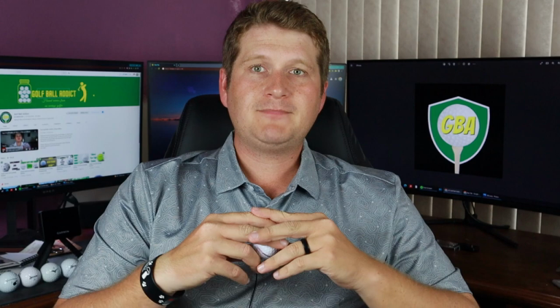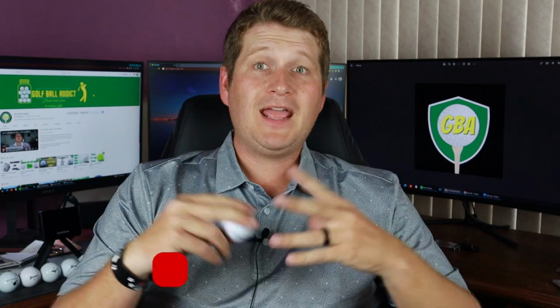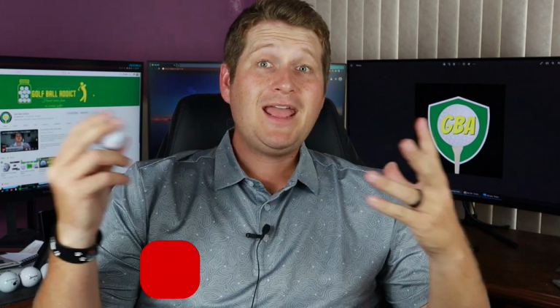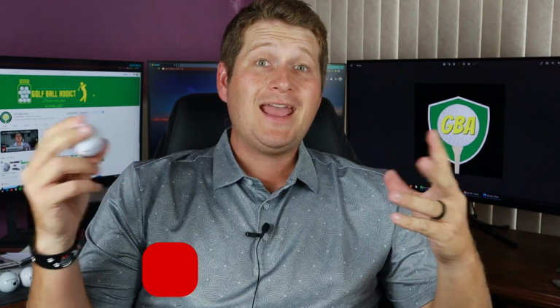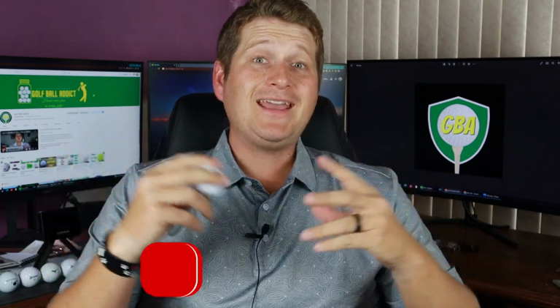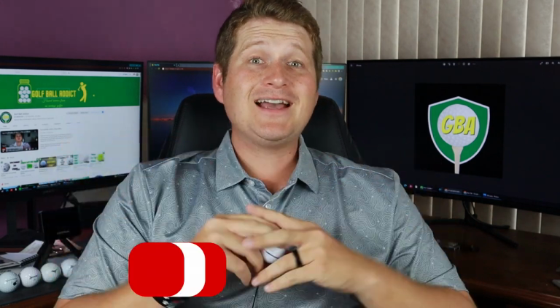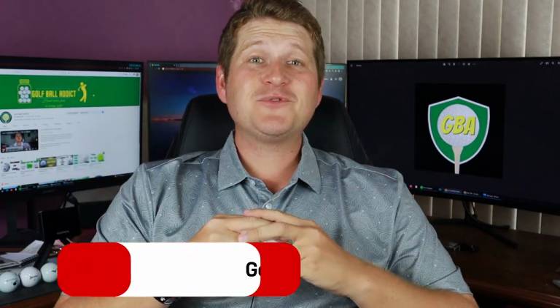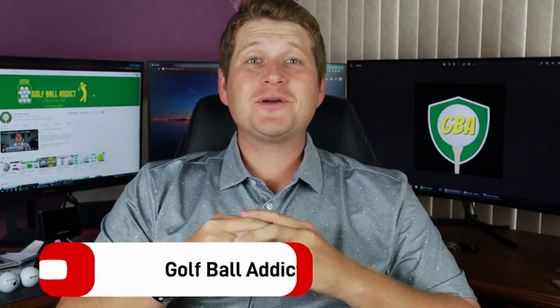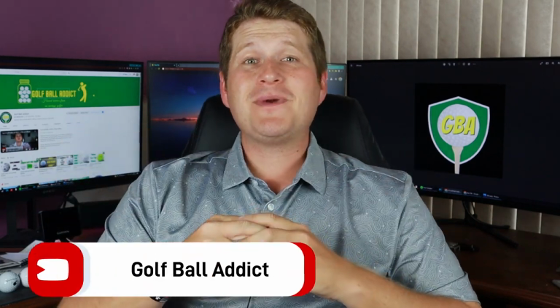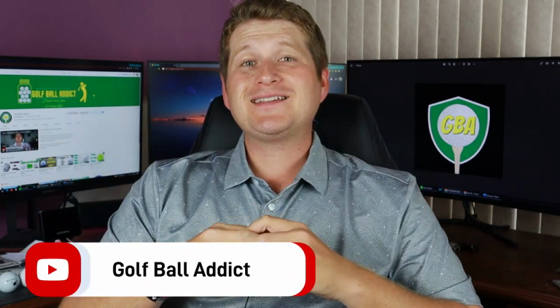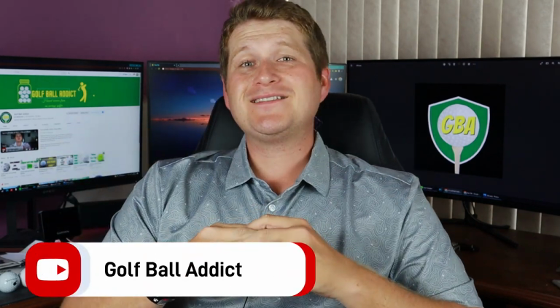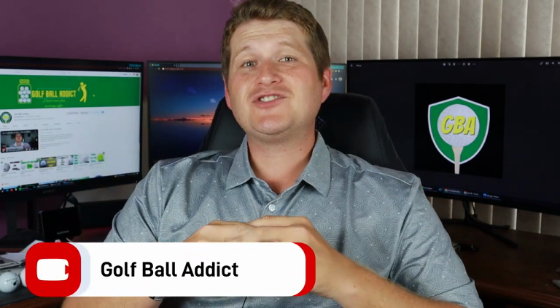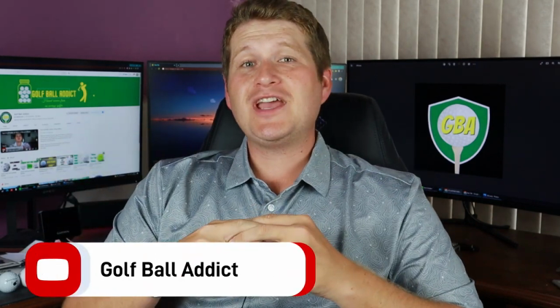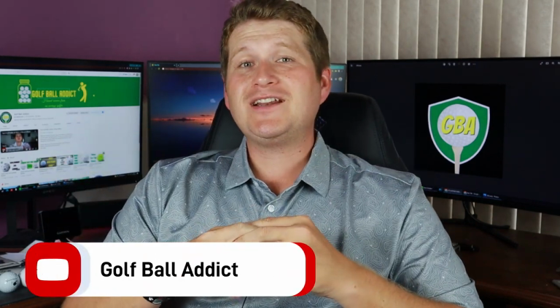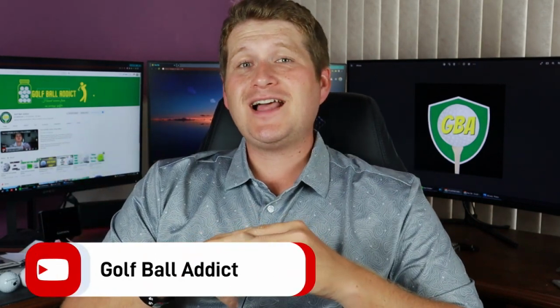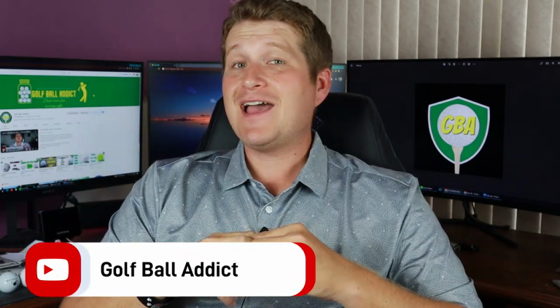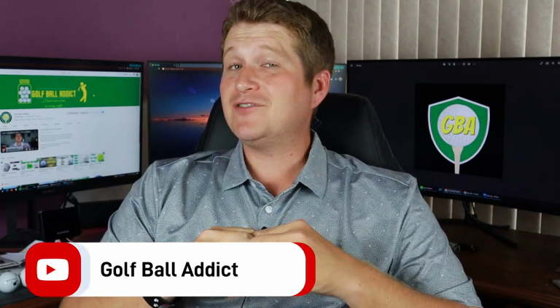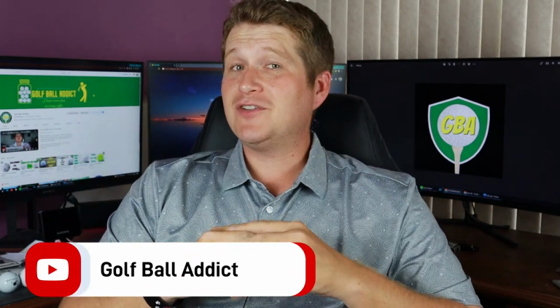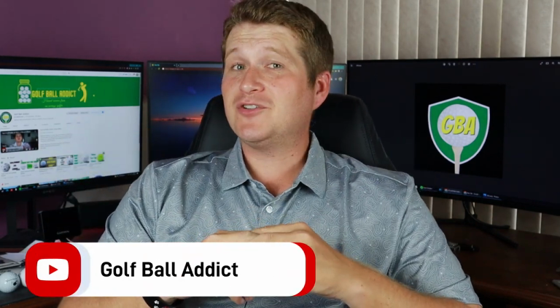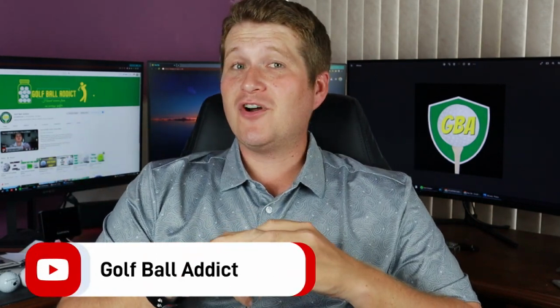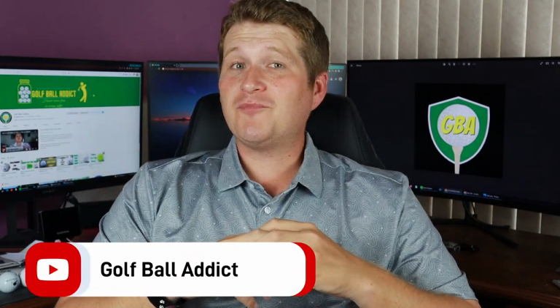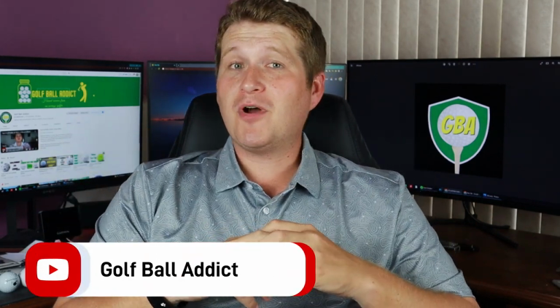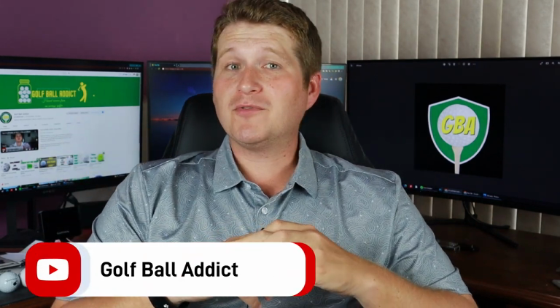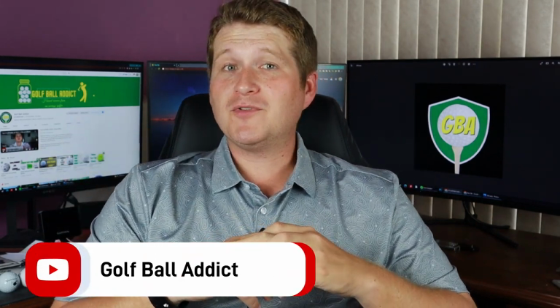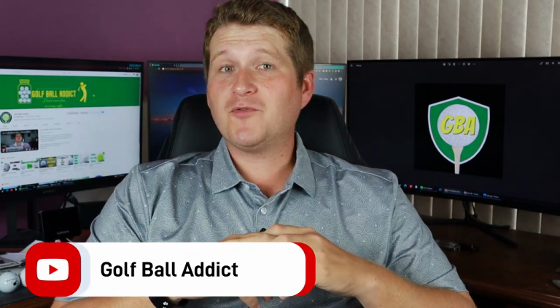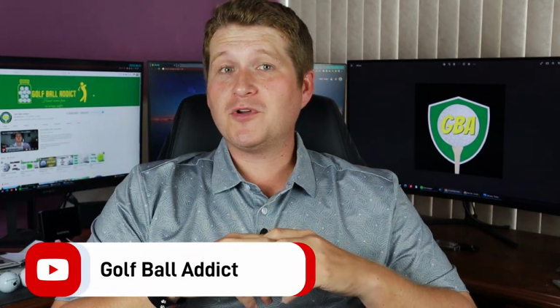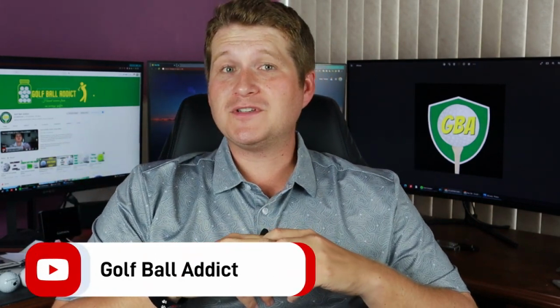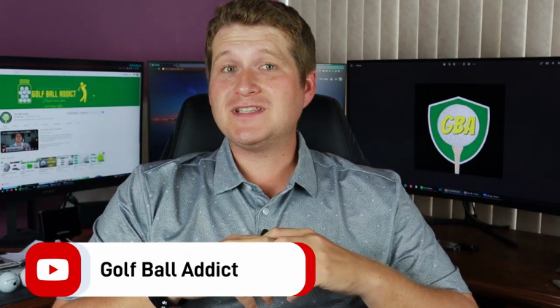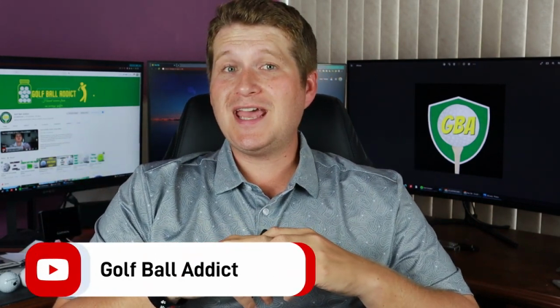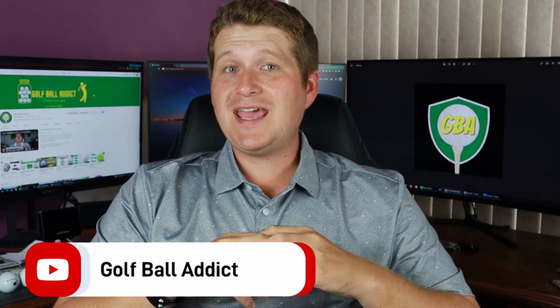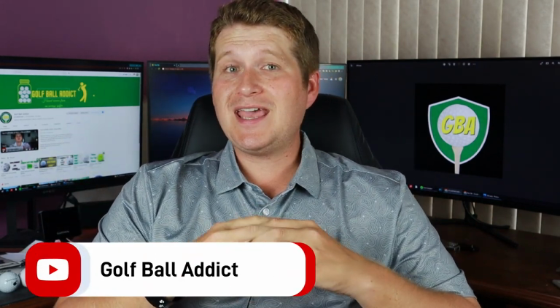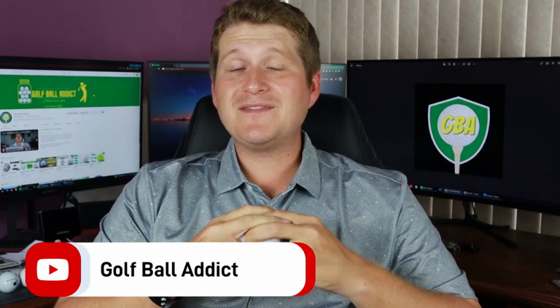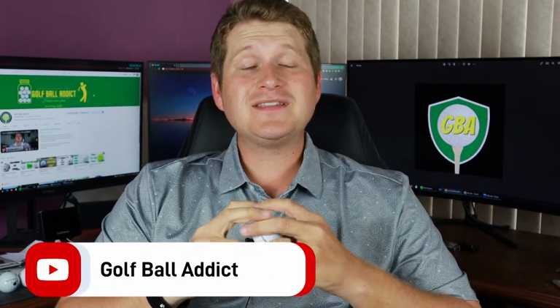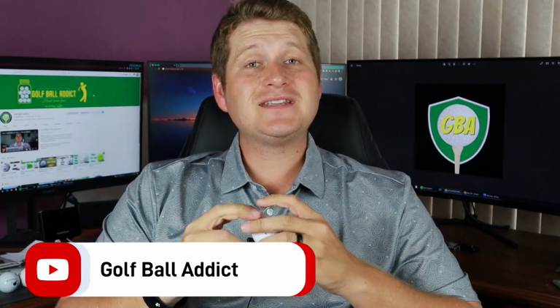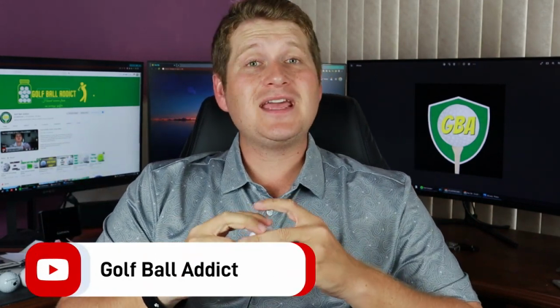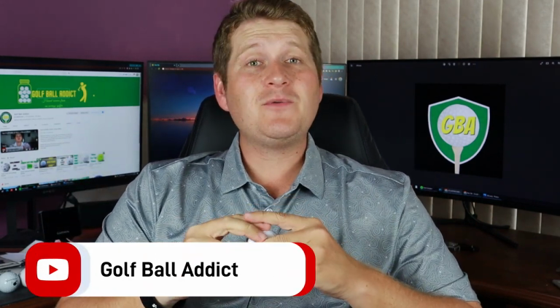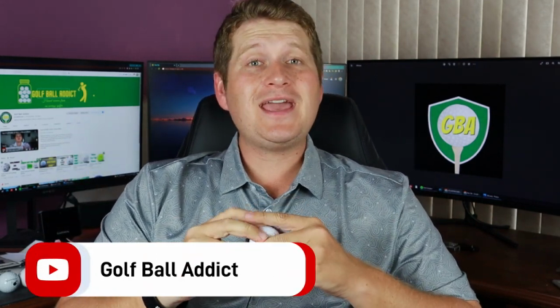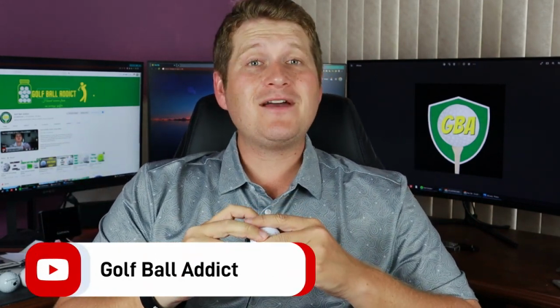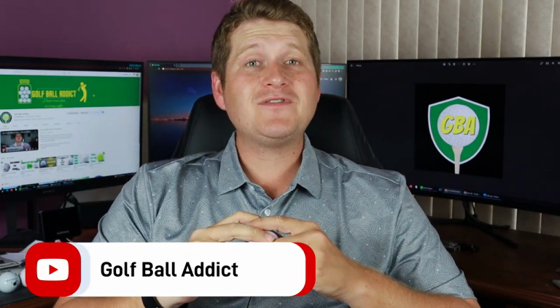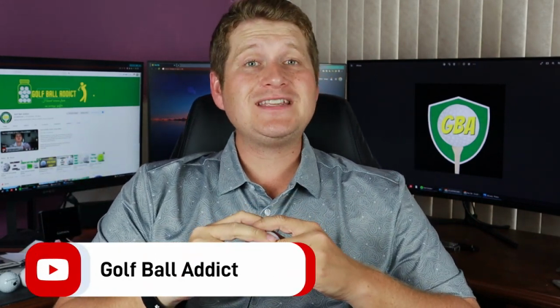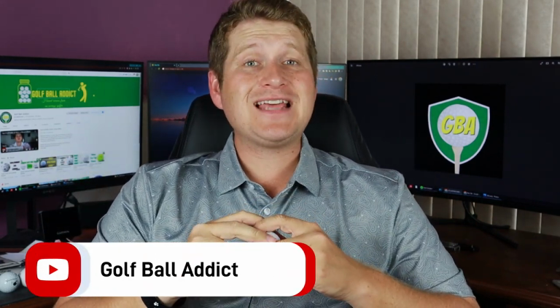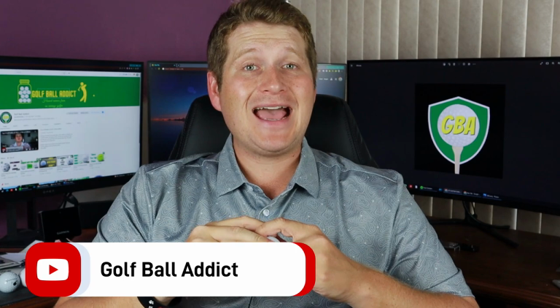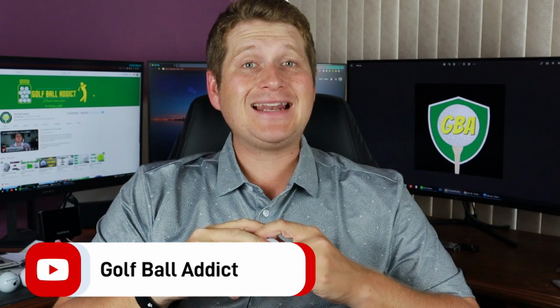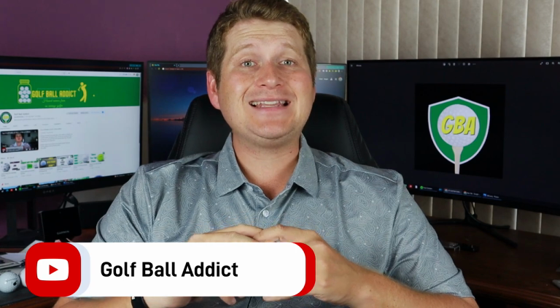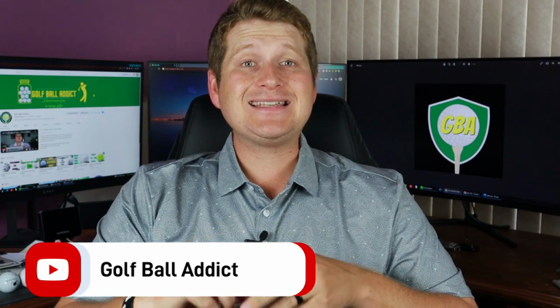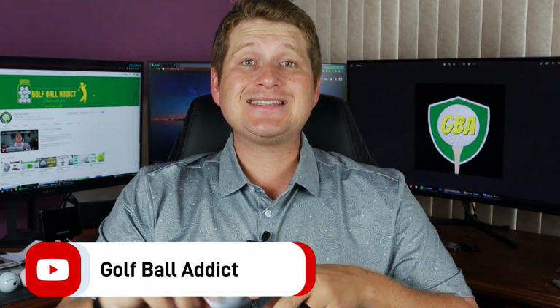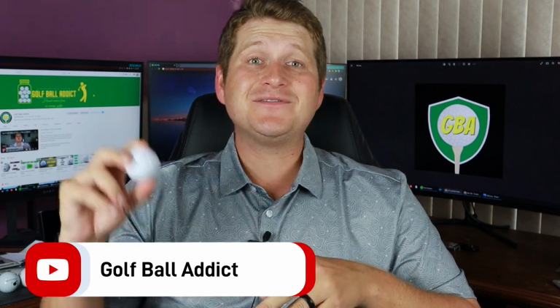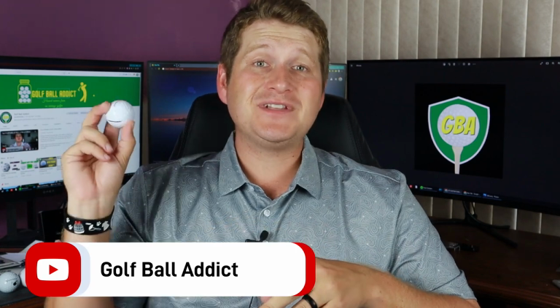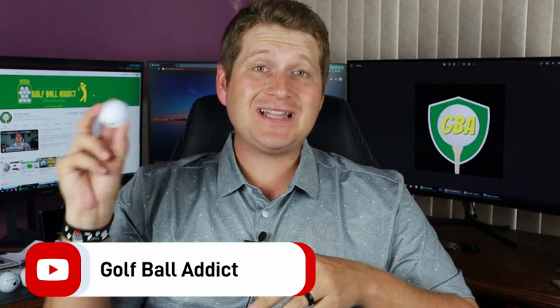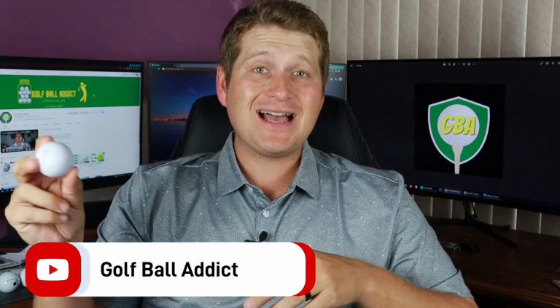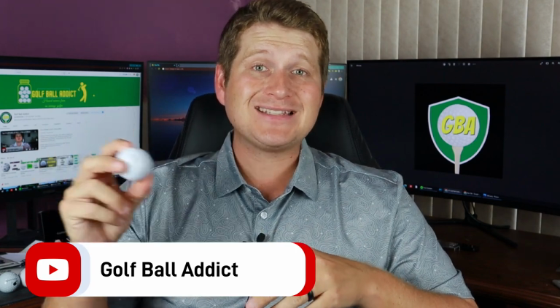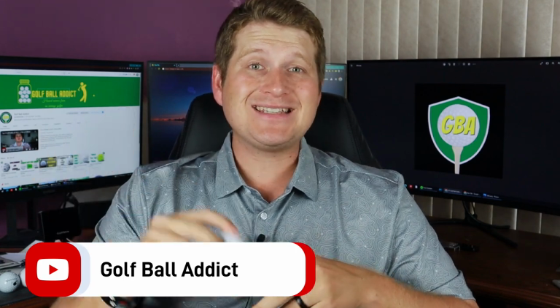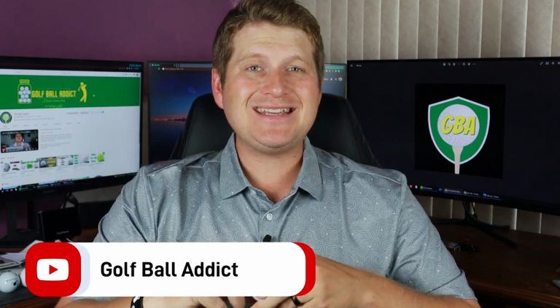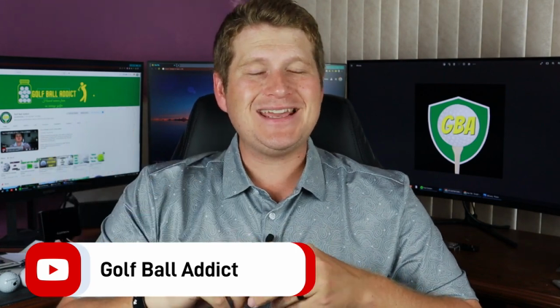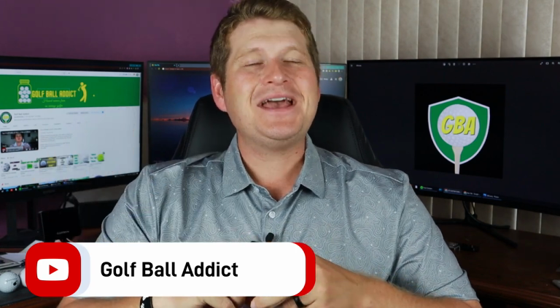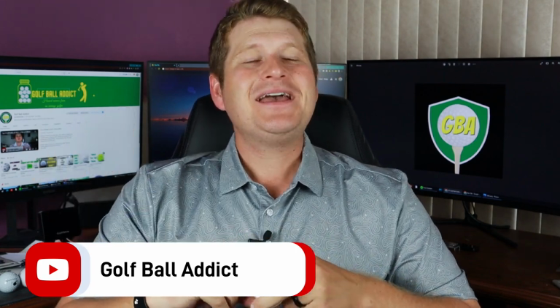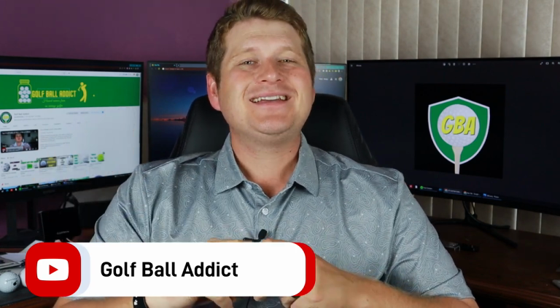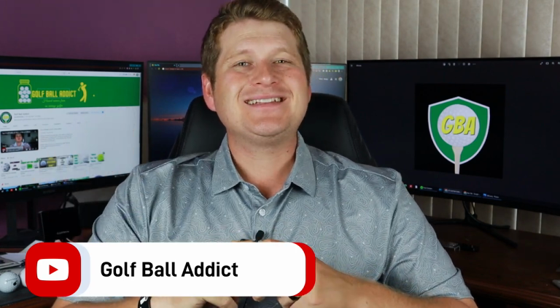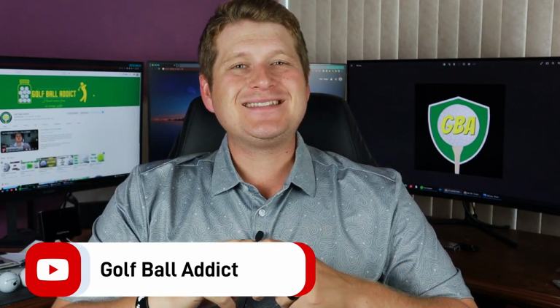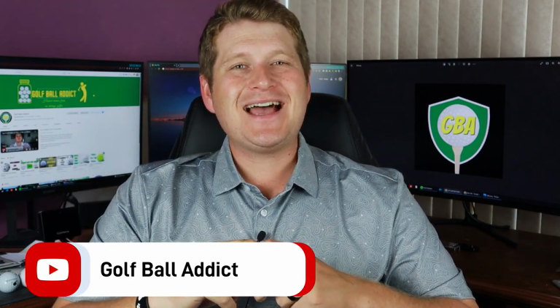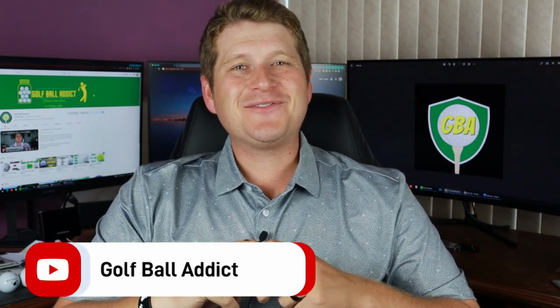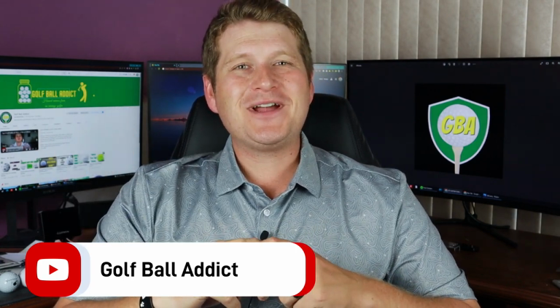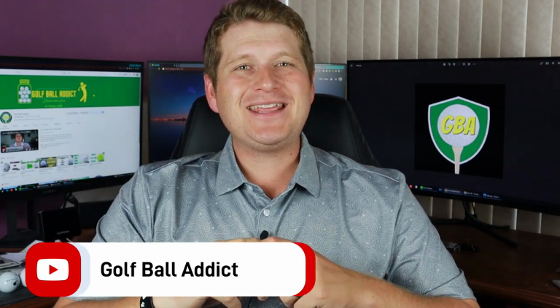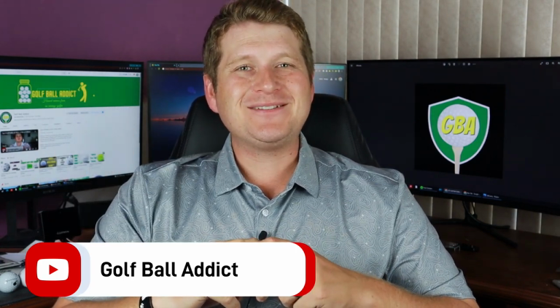Hey guys, welcome back to the channel. I have another golf ball review for you today, and today we have the Titleist Velocity. Let's dive right in.